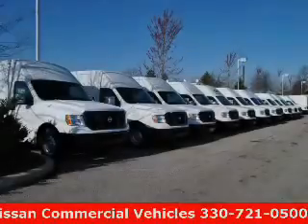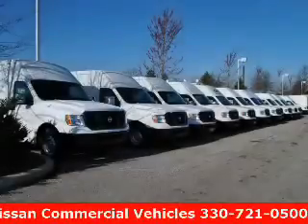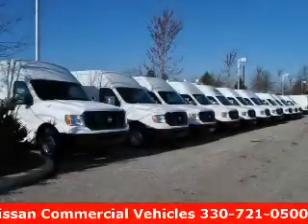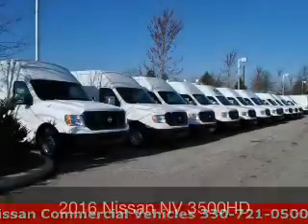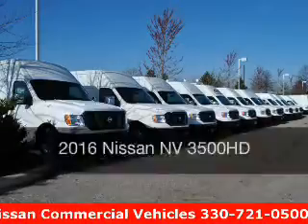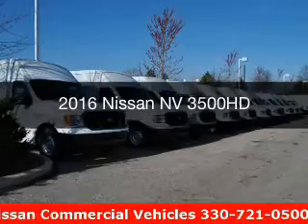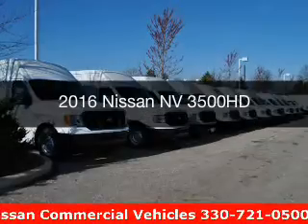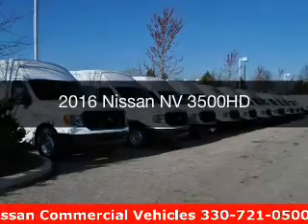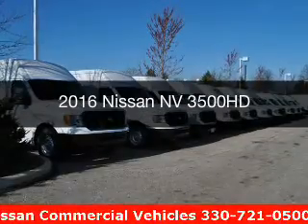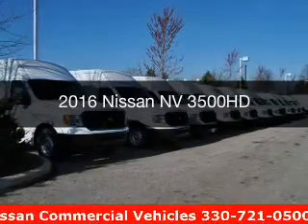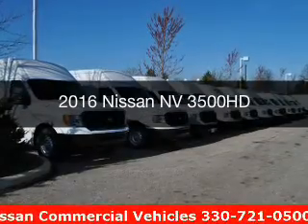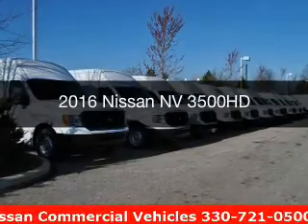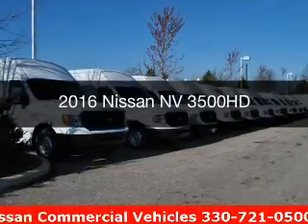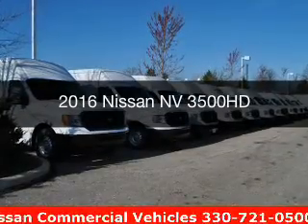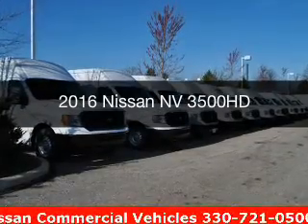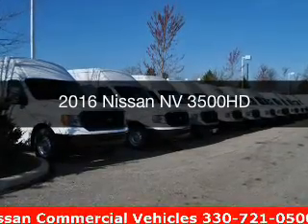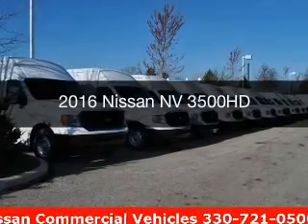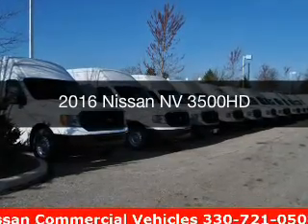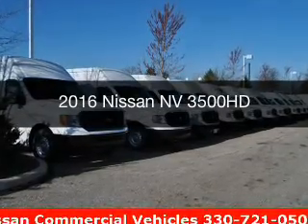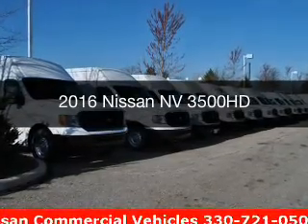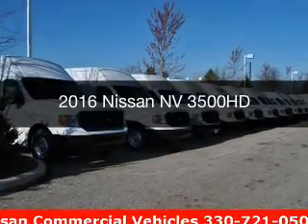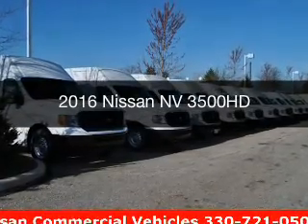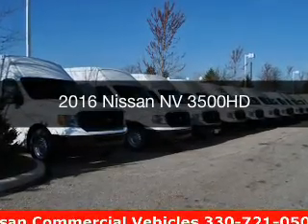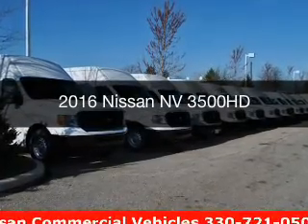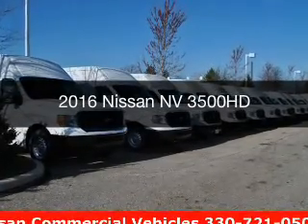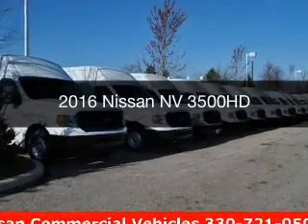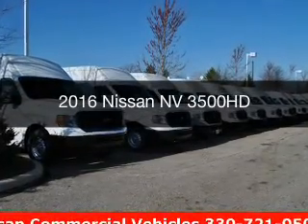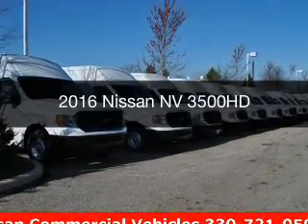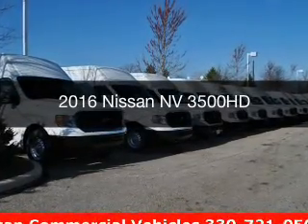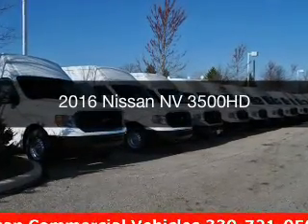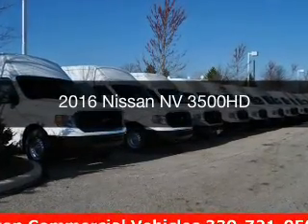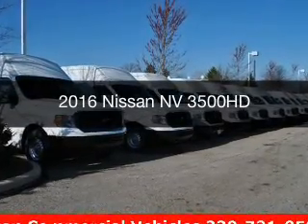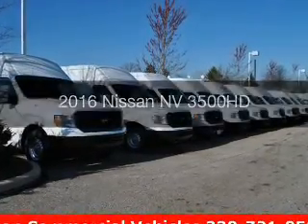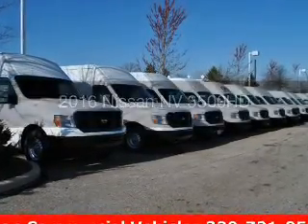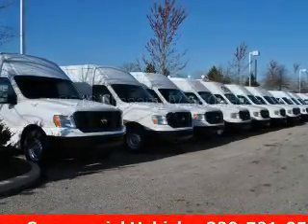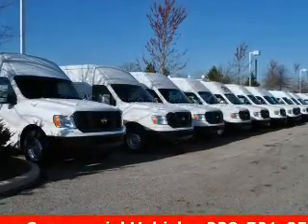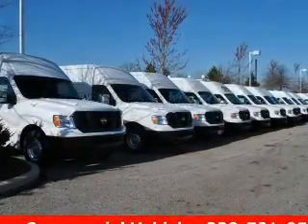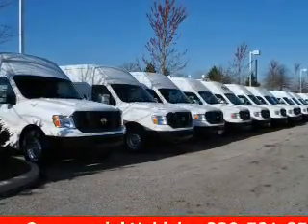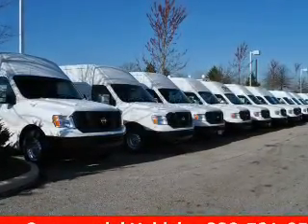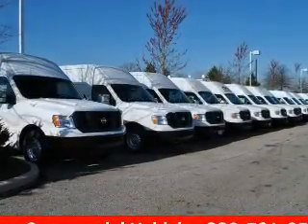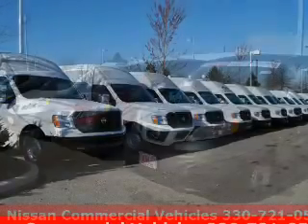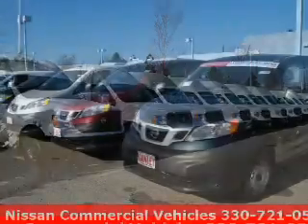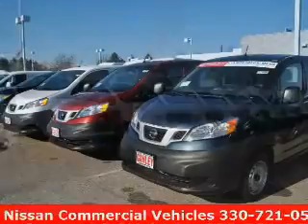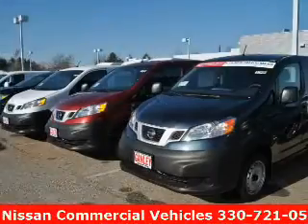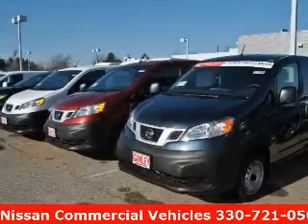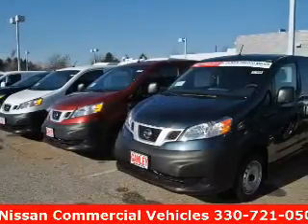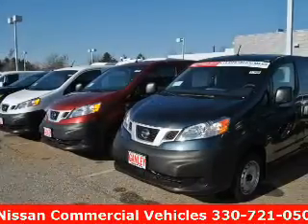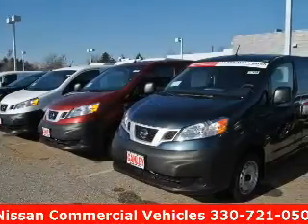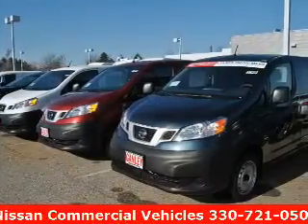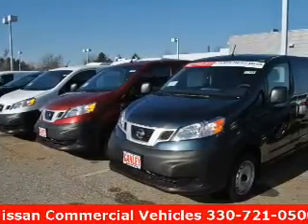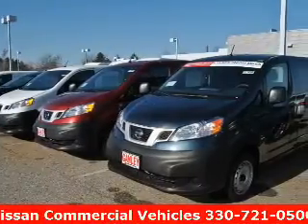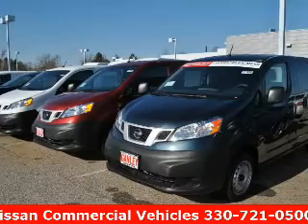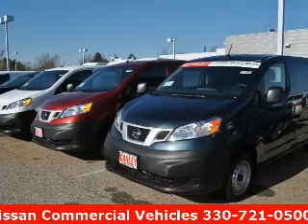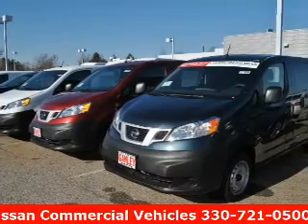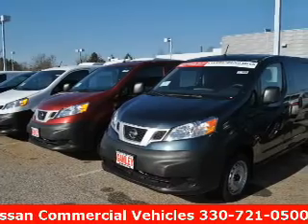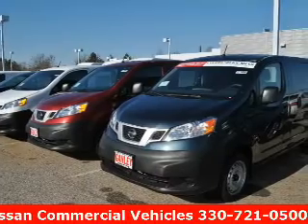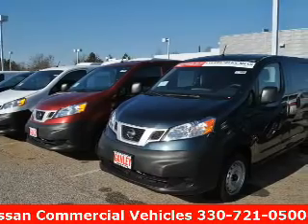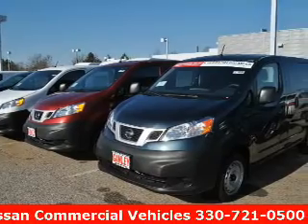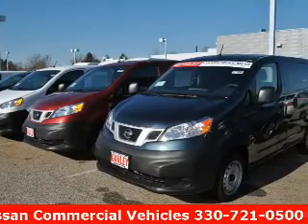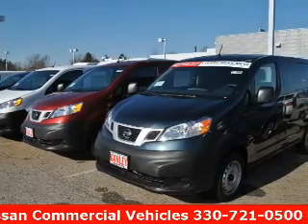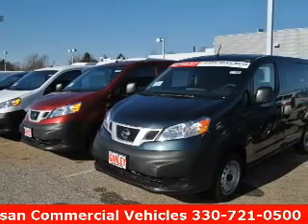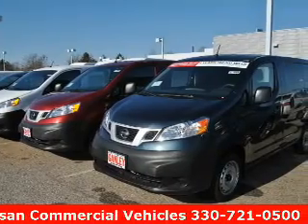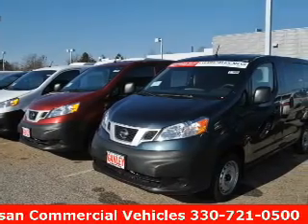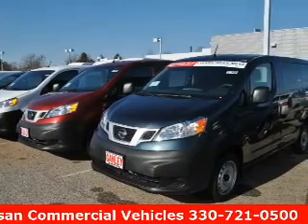This could be the vehicle you're looking for. It's powered by rear wheel drive, engine, and an automatic transmission.